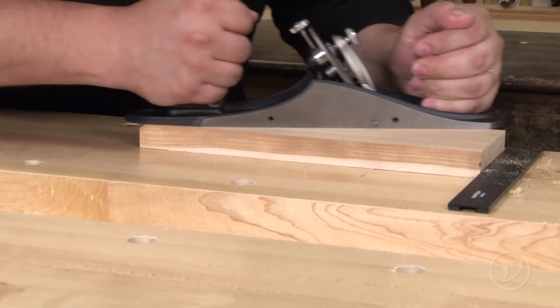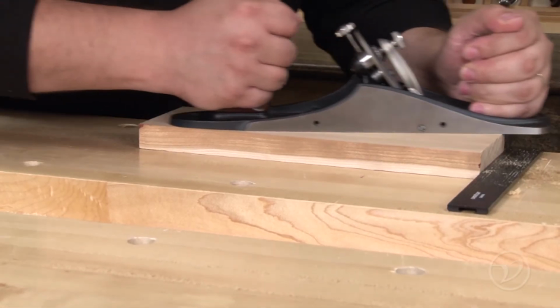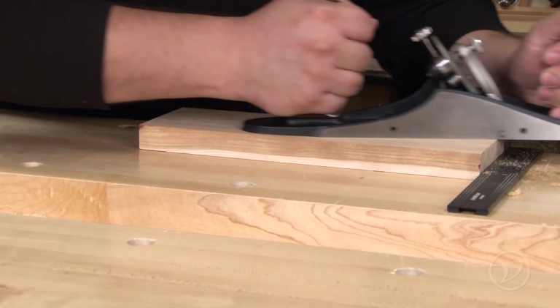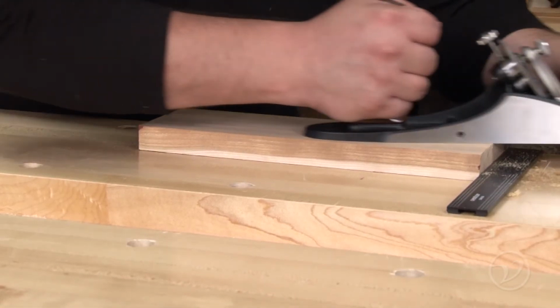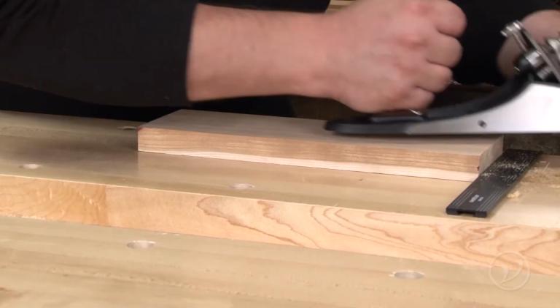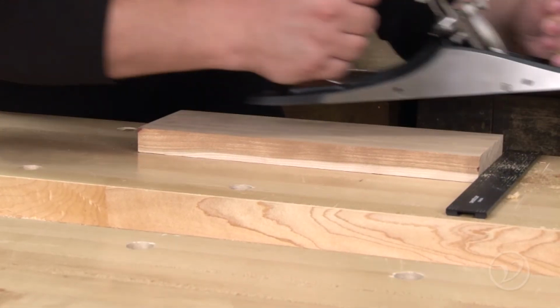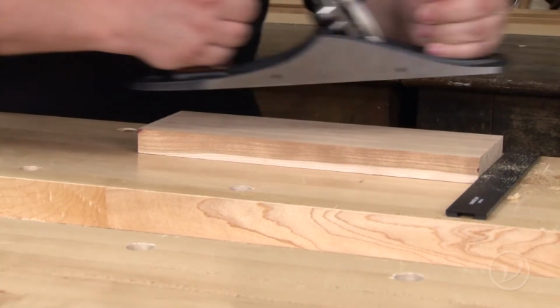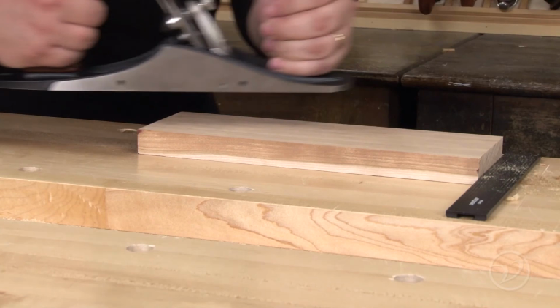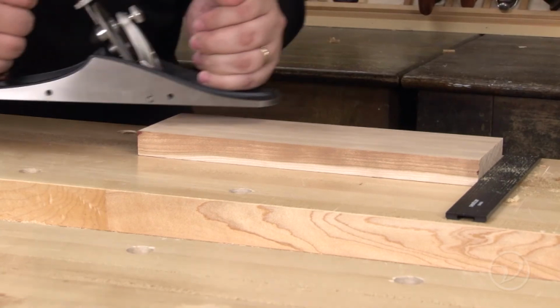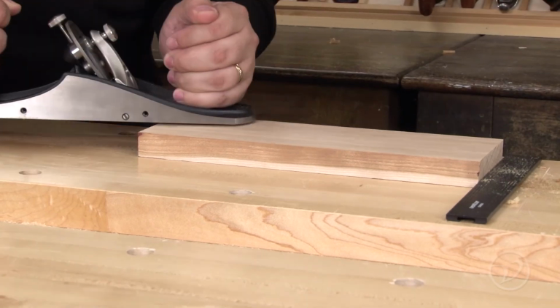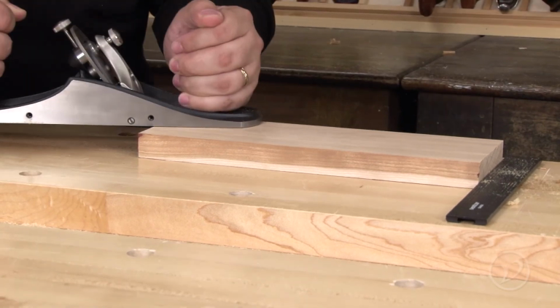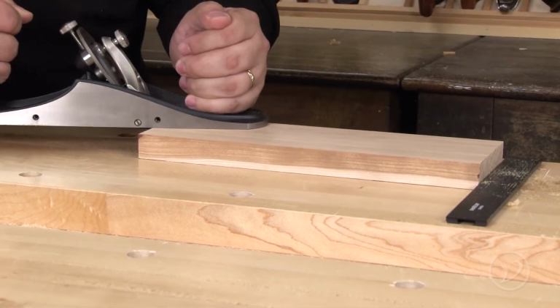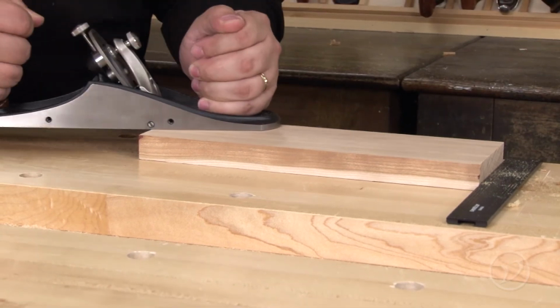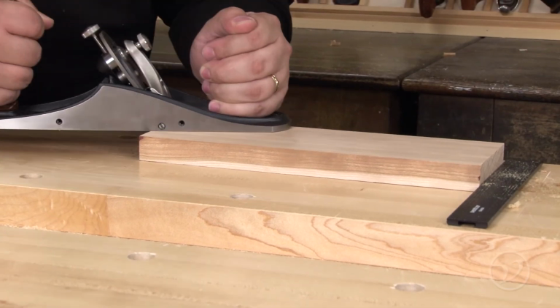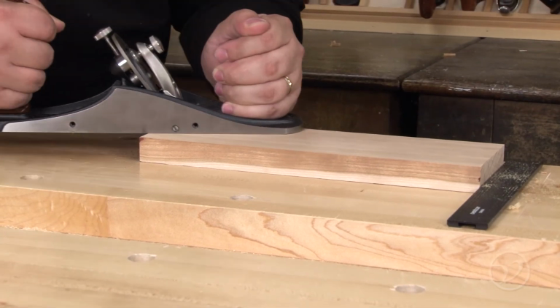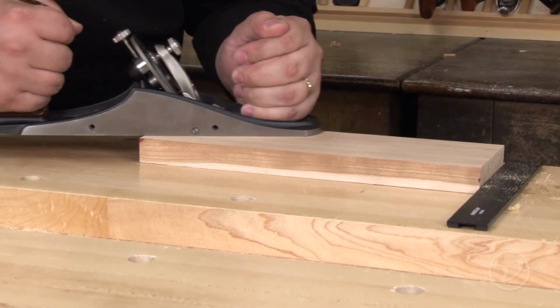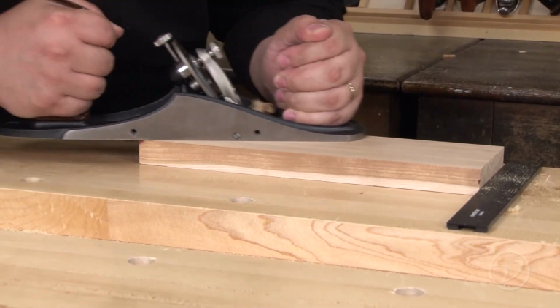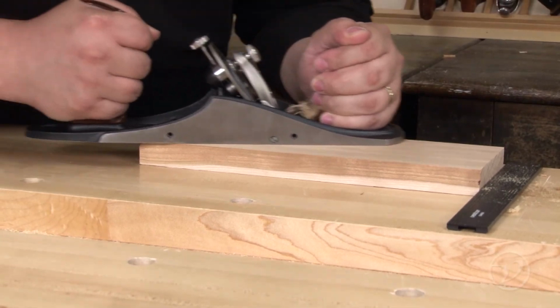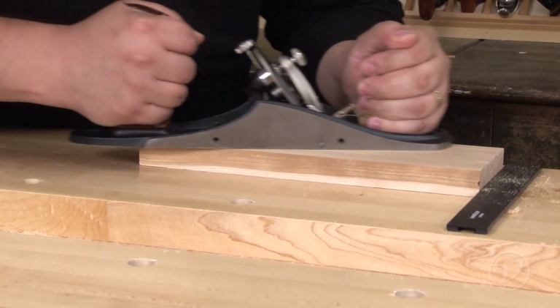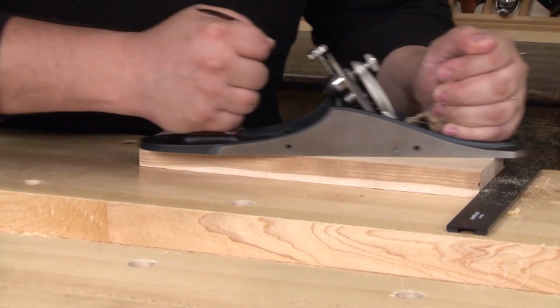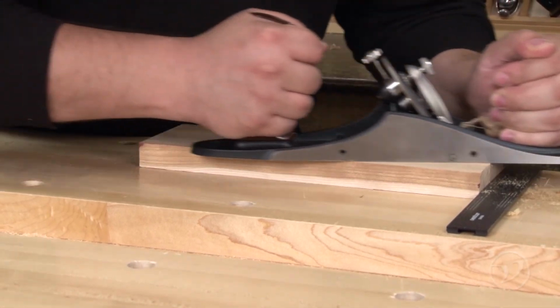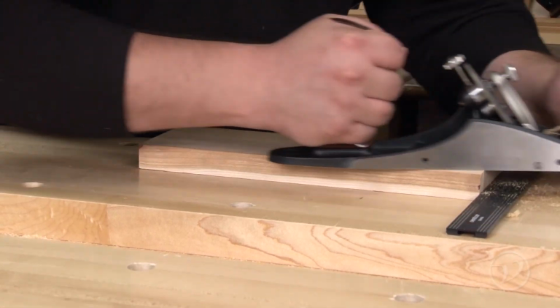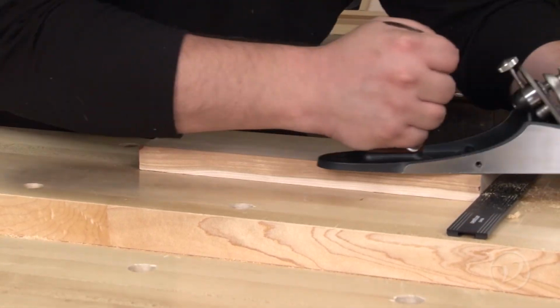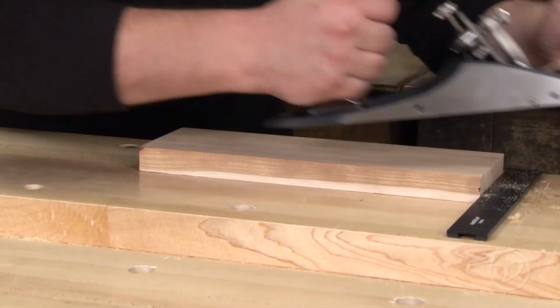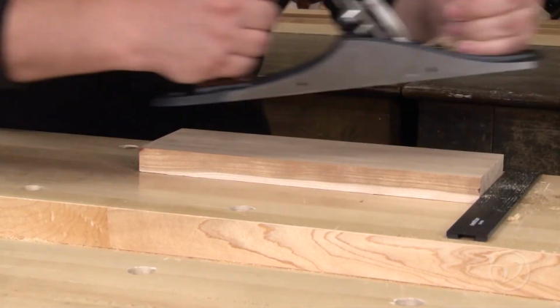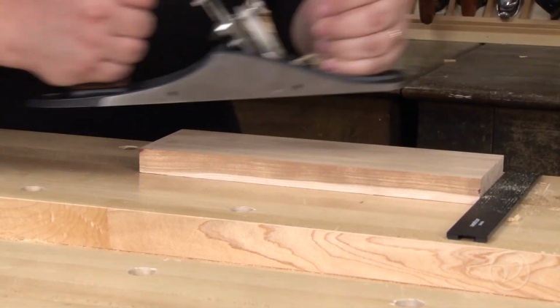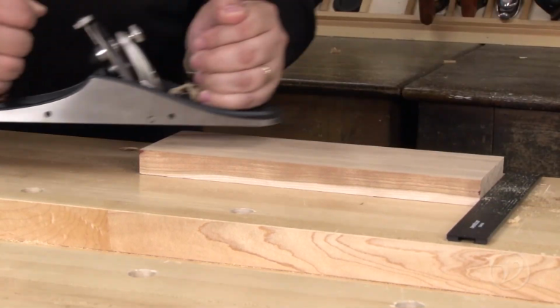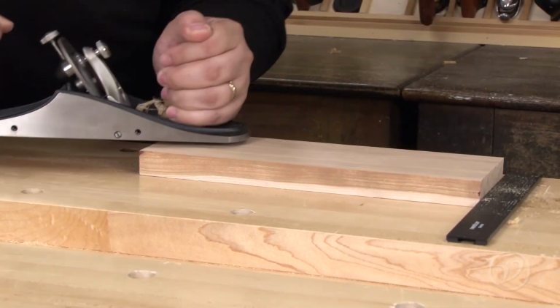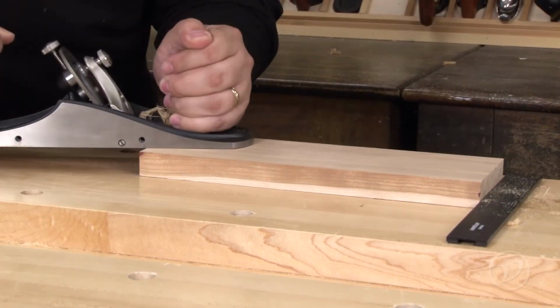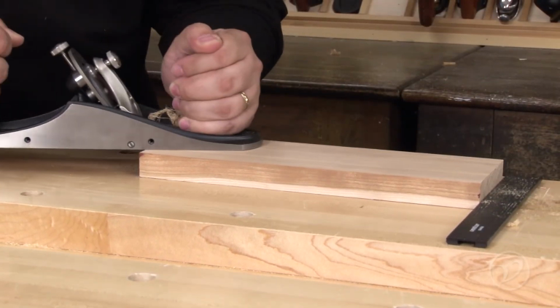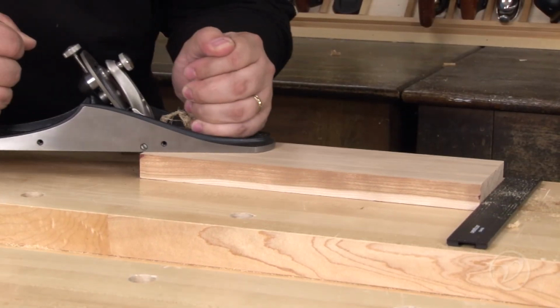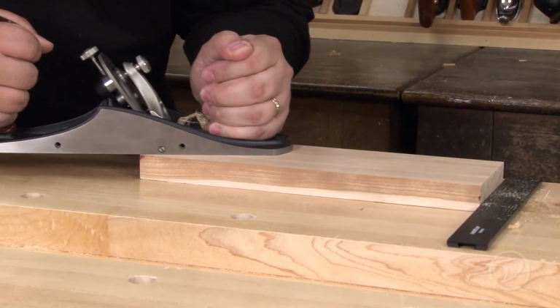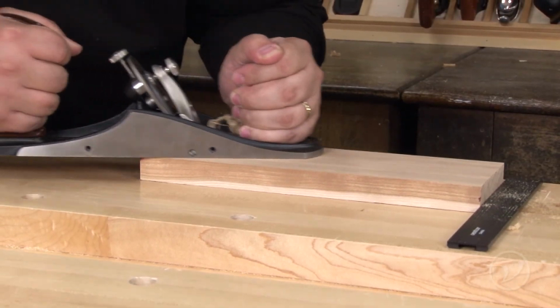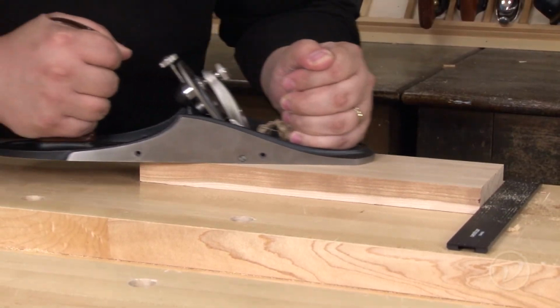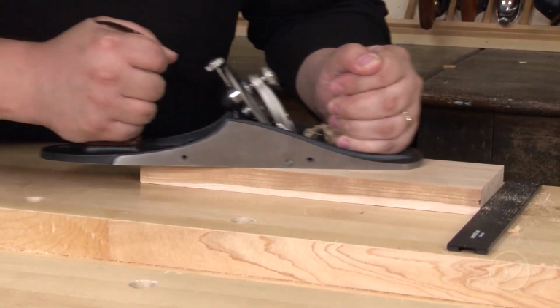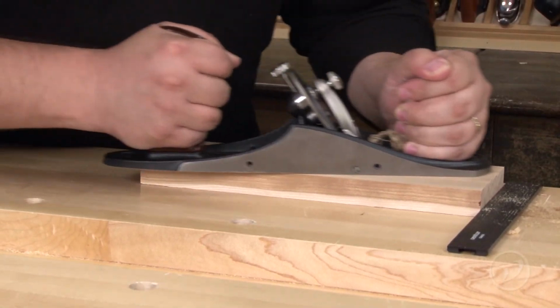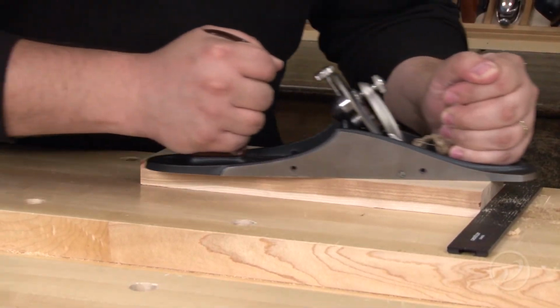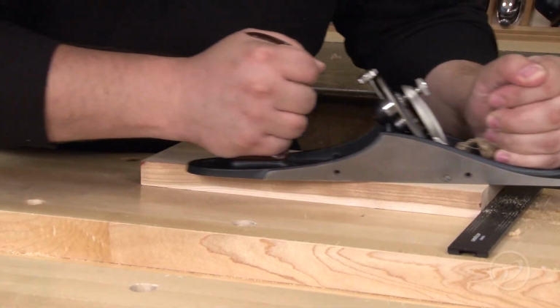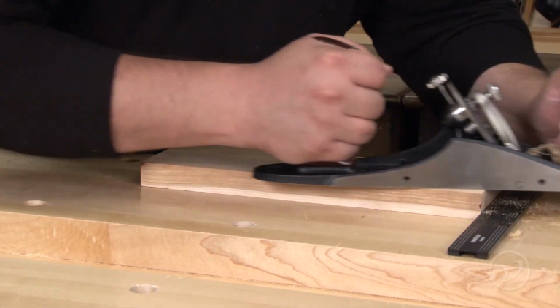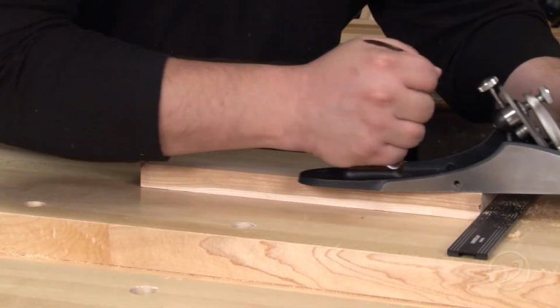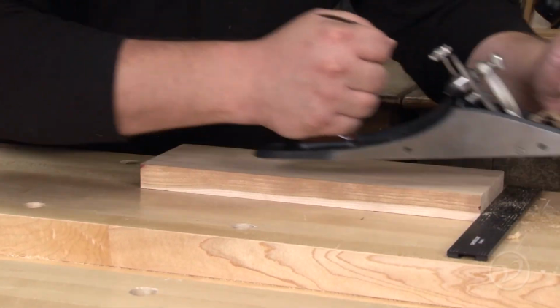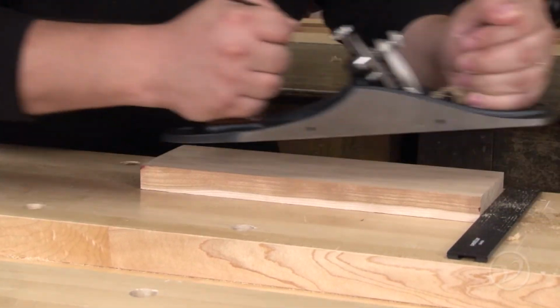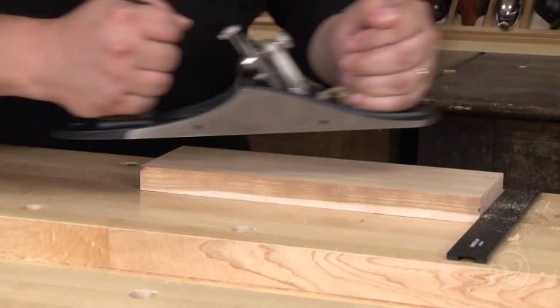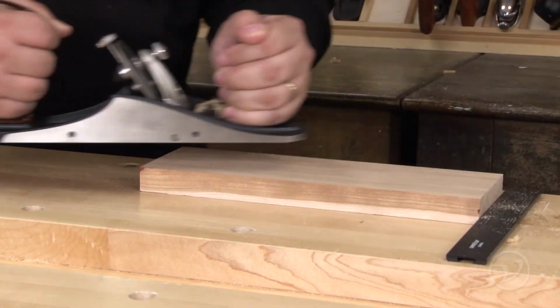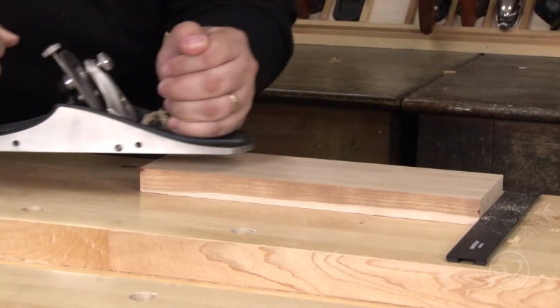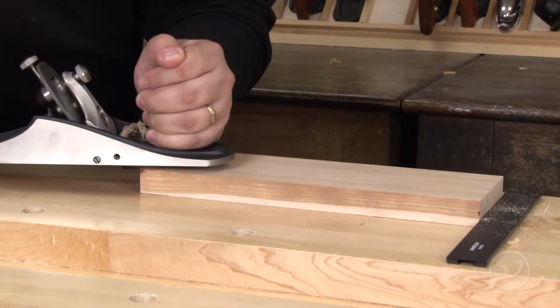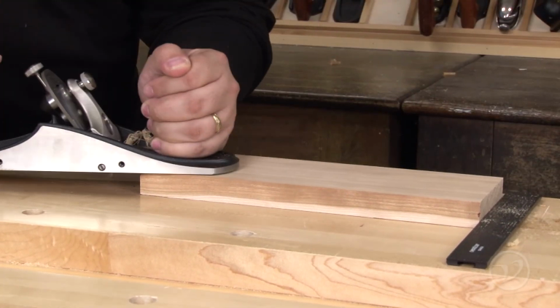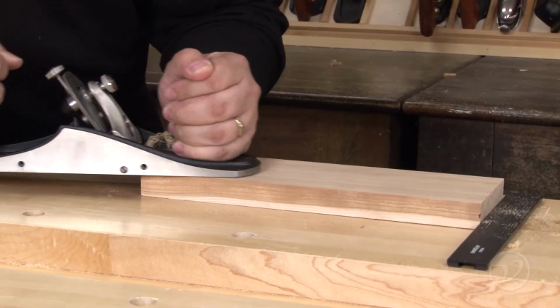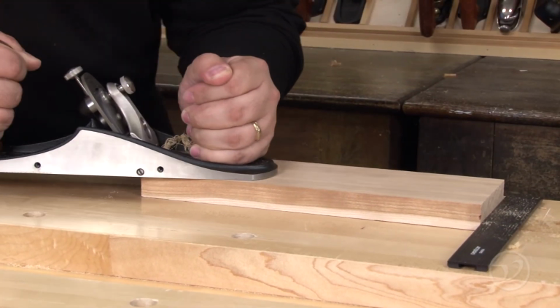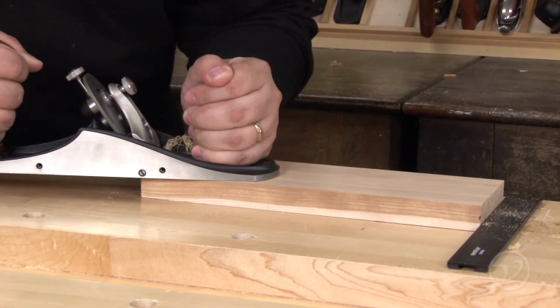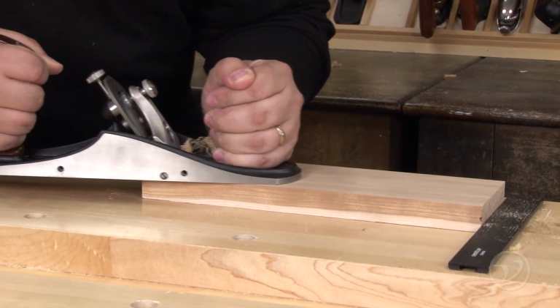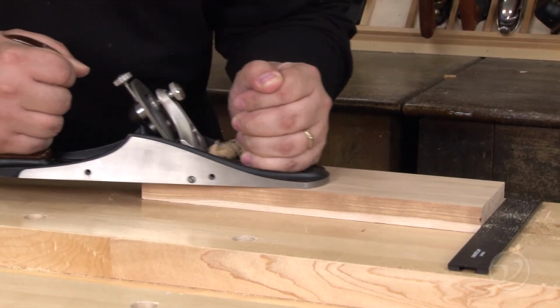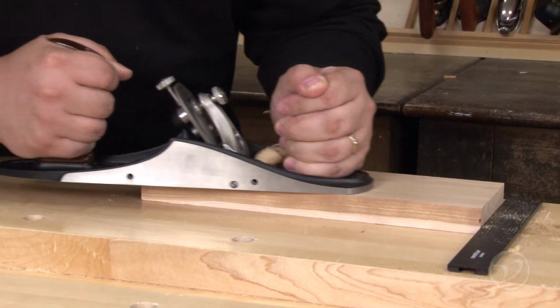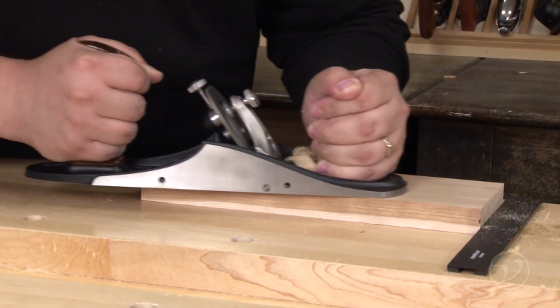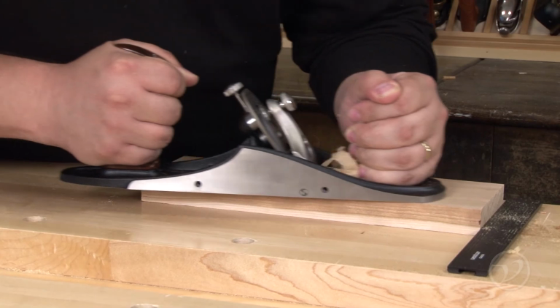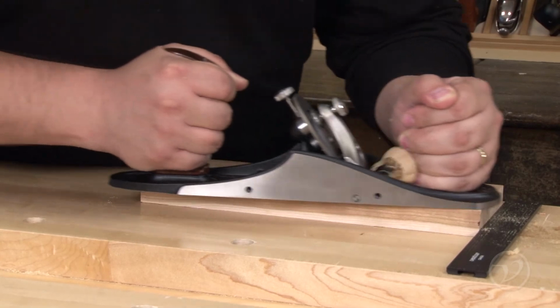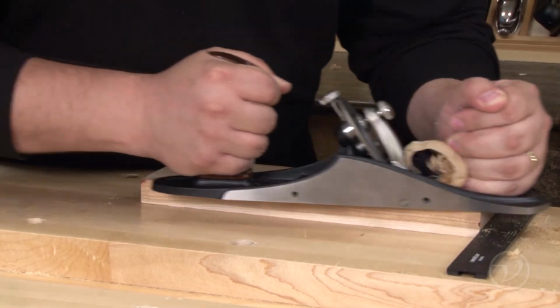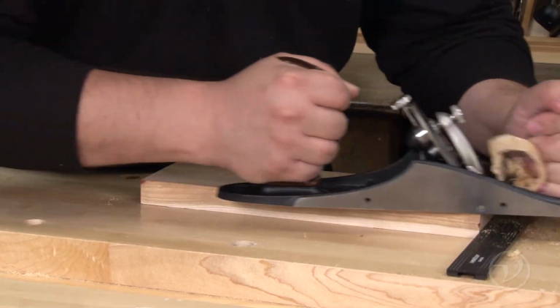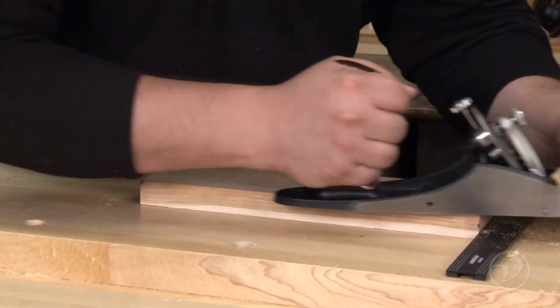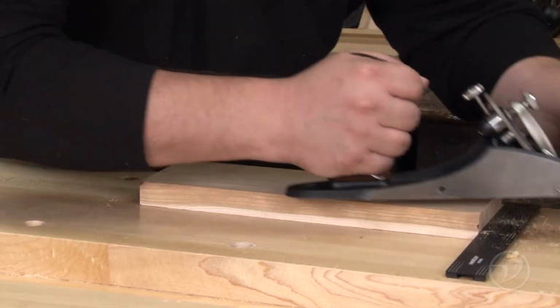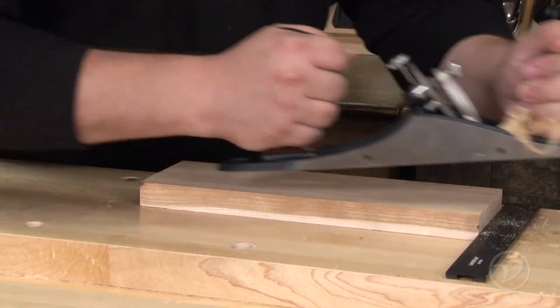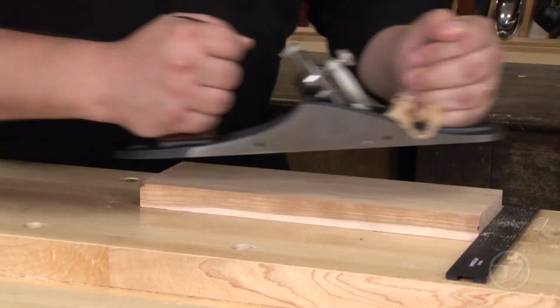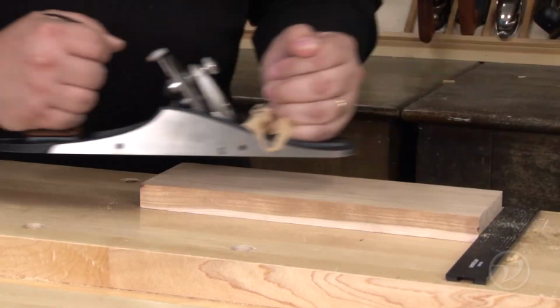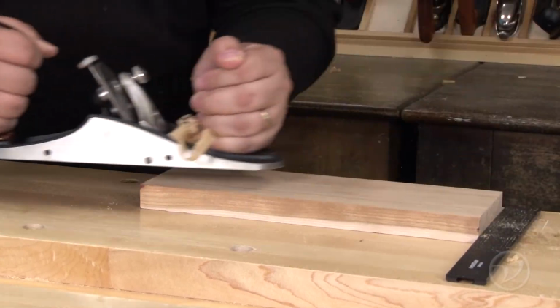Totes and knobs are how you connect with your plane. Being able to choose the ones best for you means better comfort and enjoyment while planing.